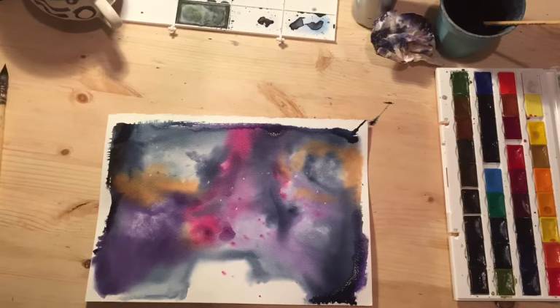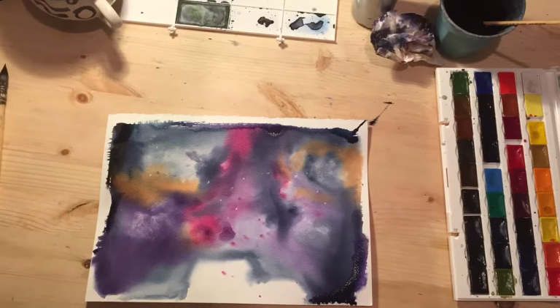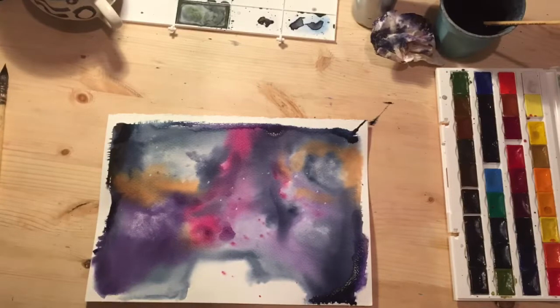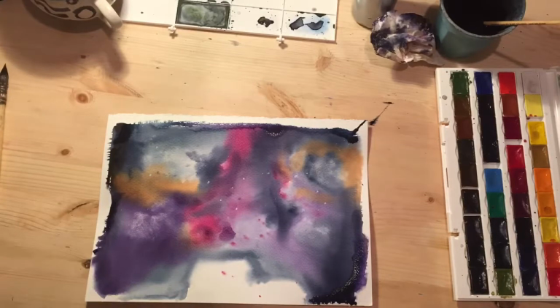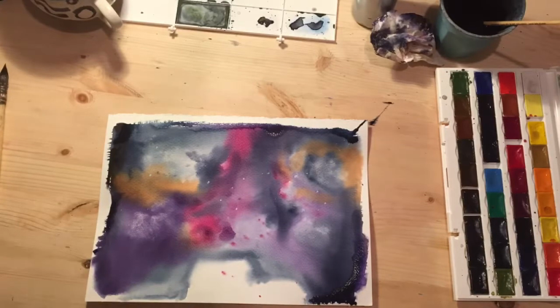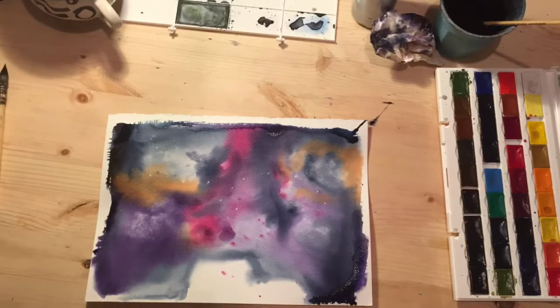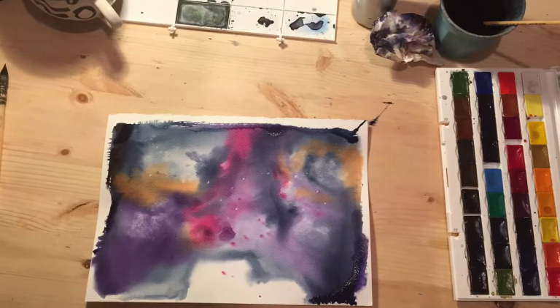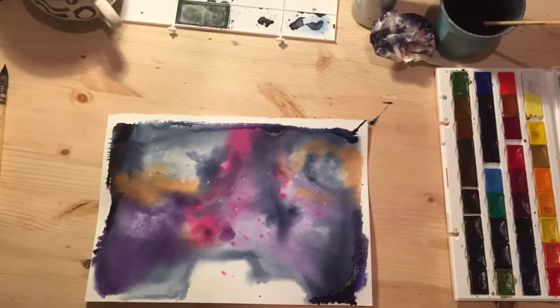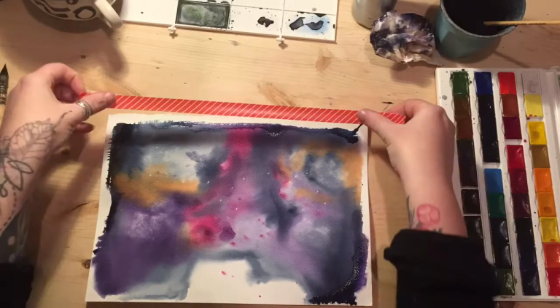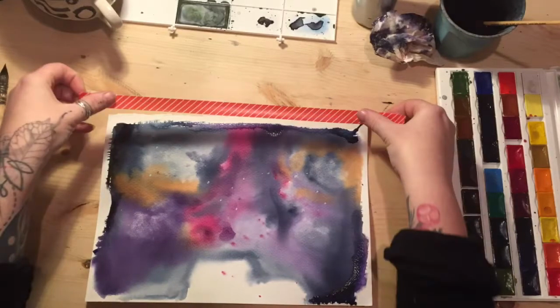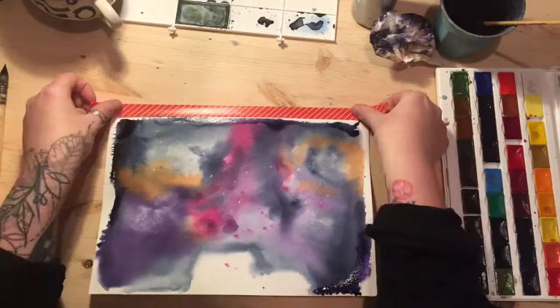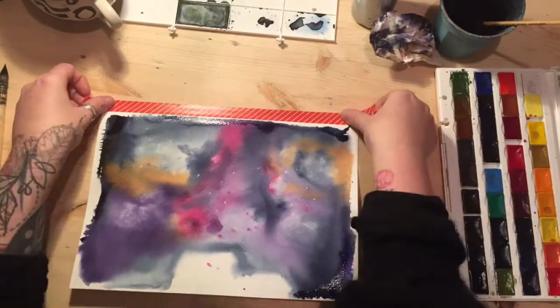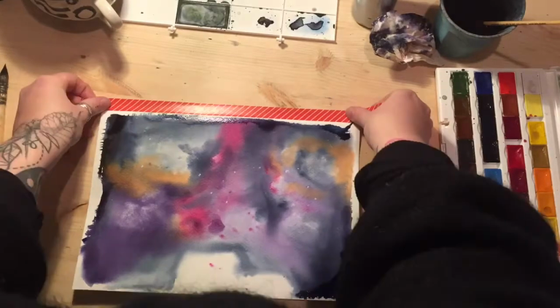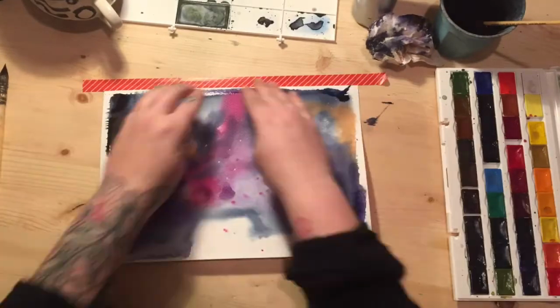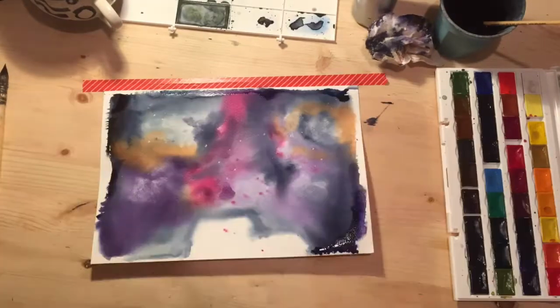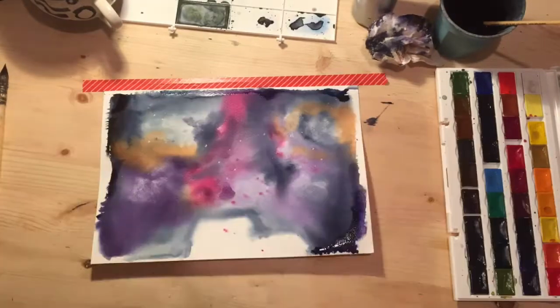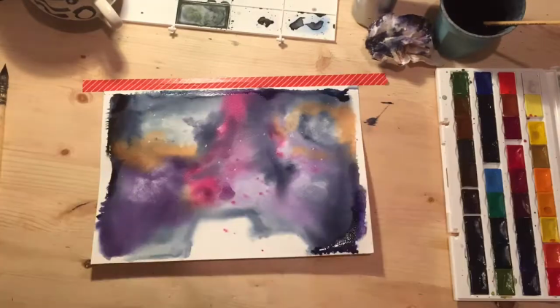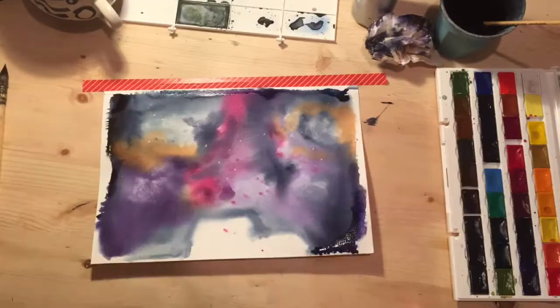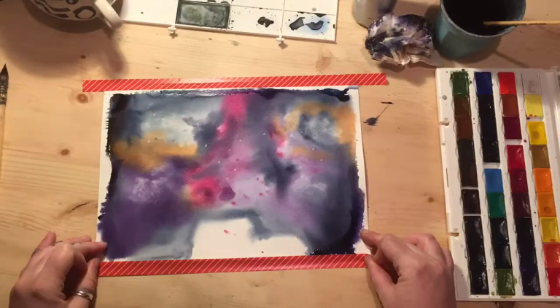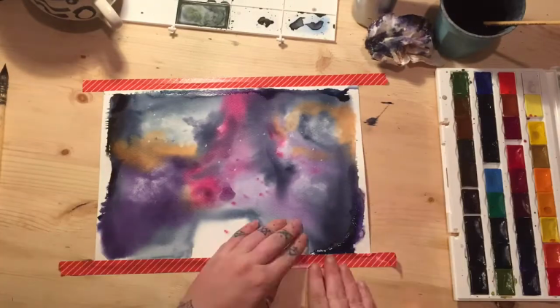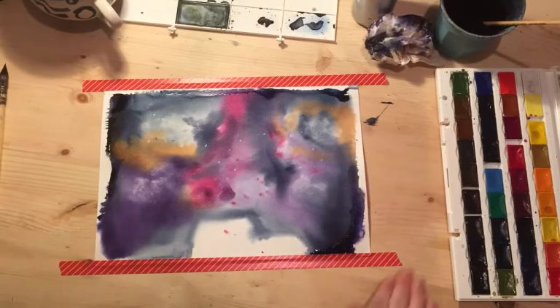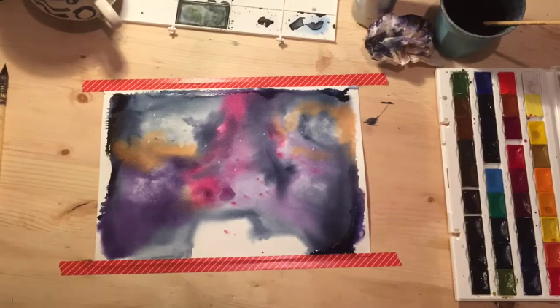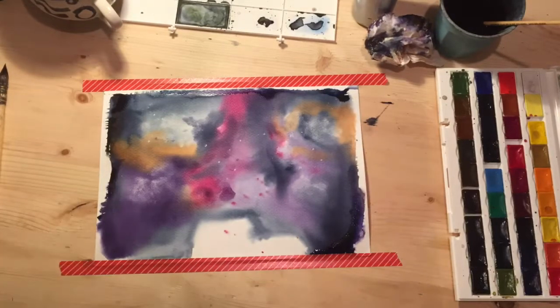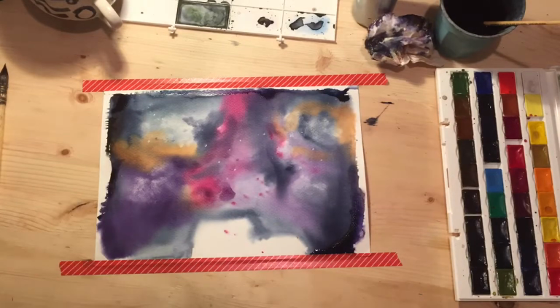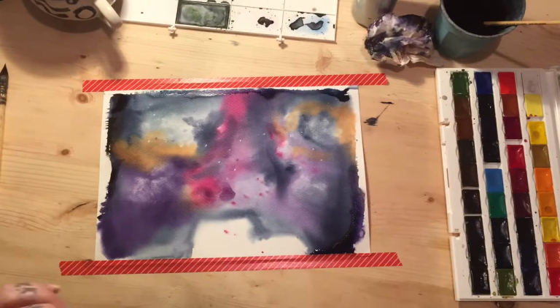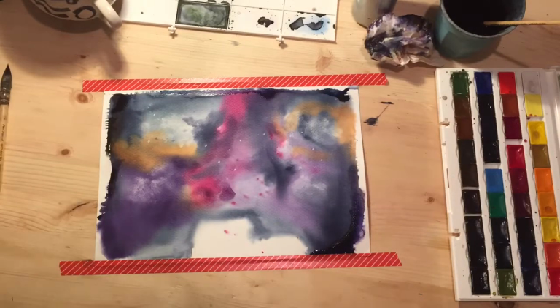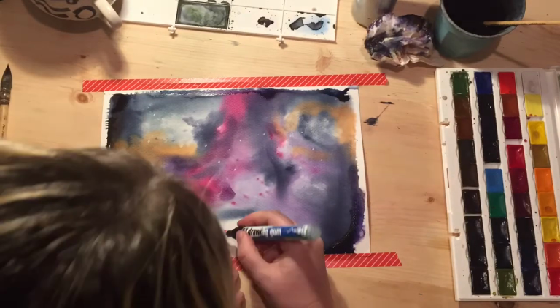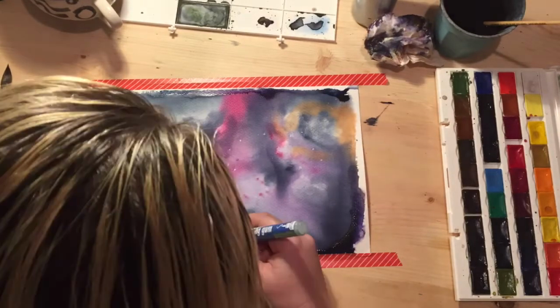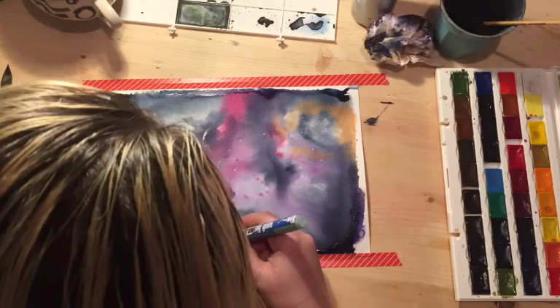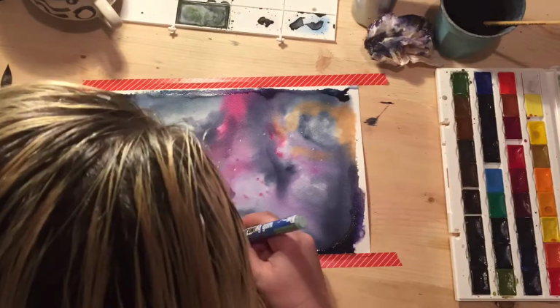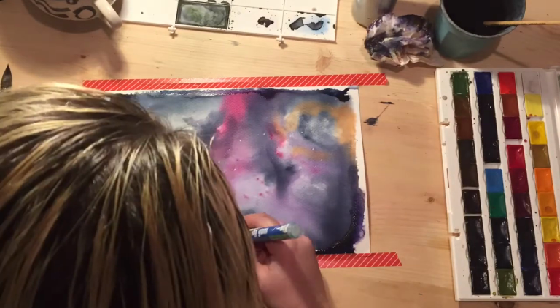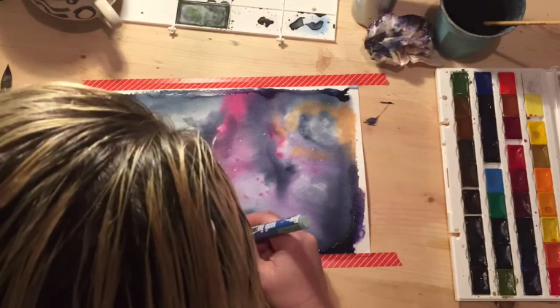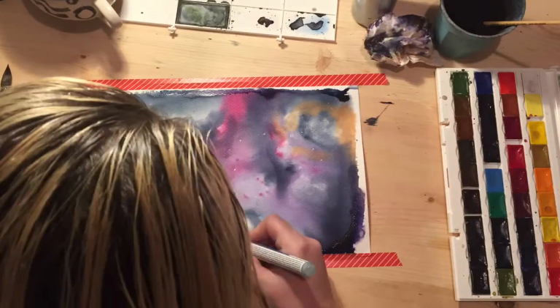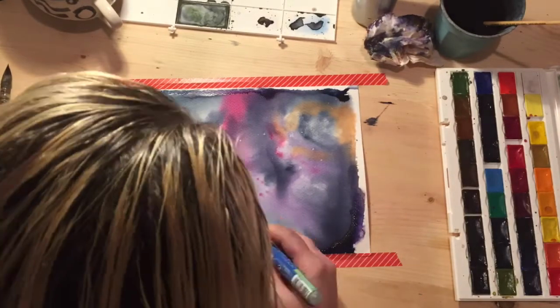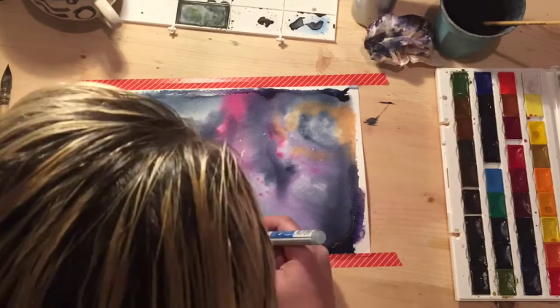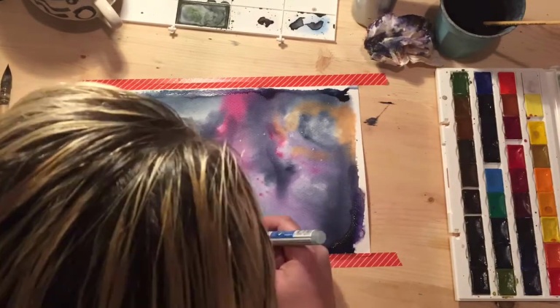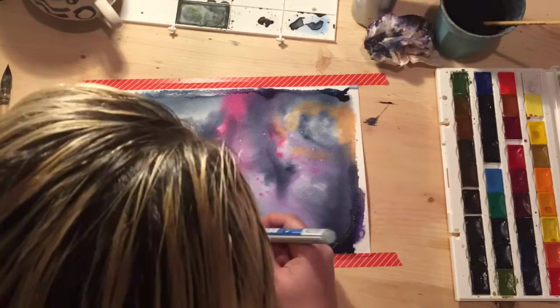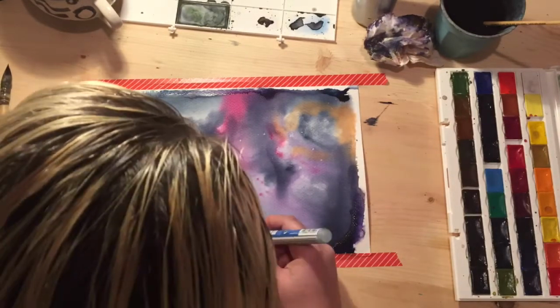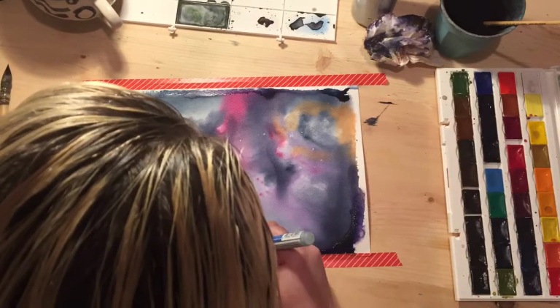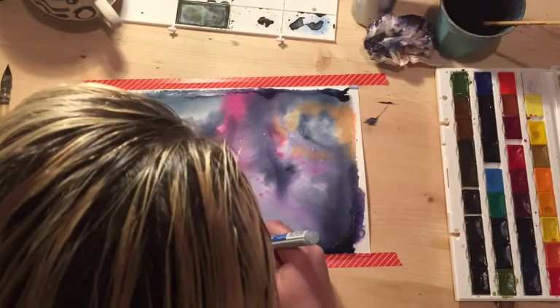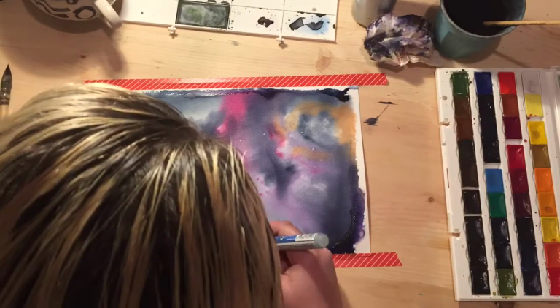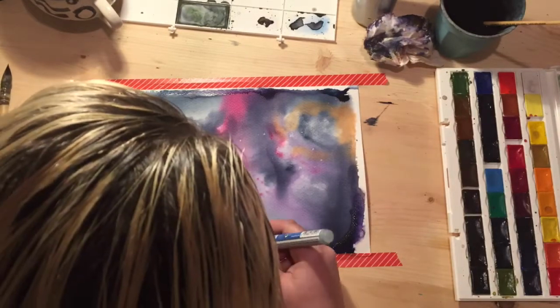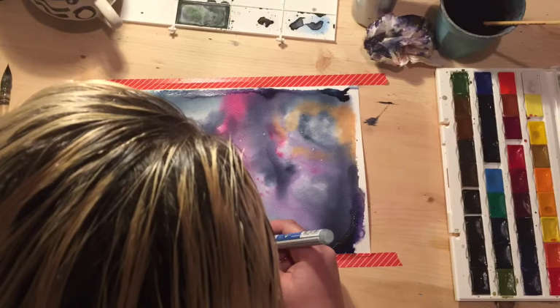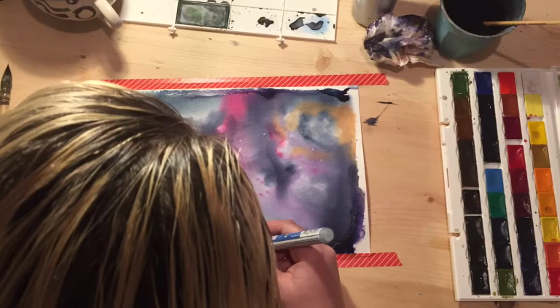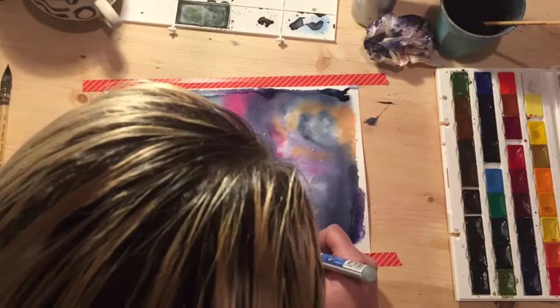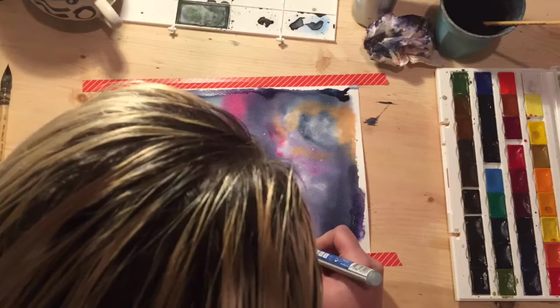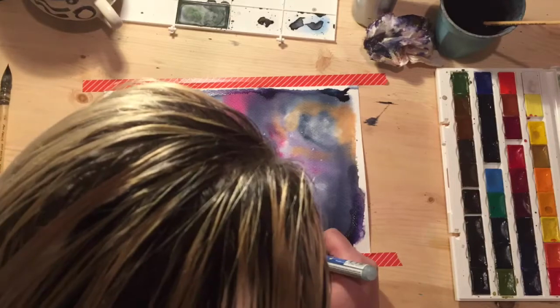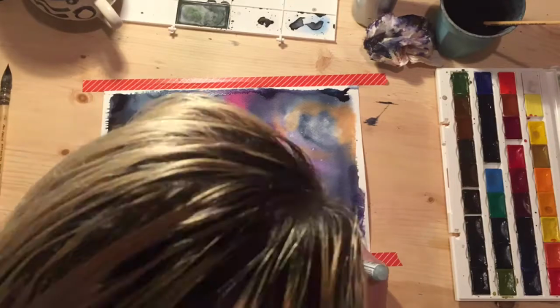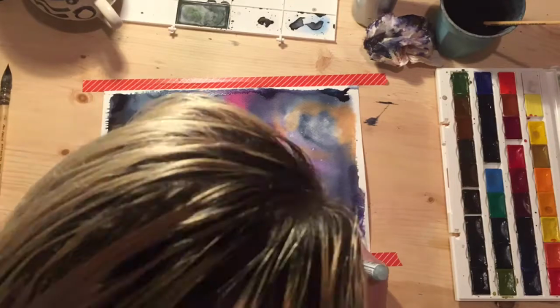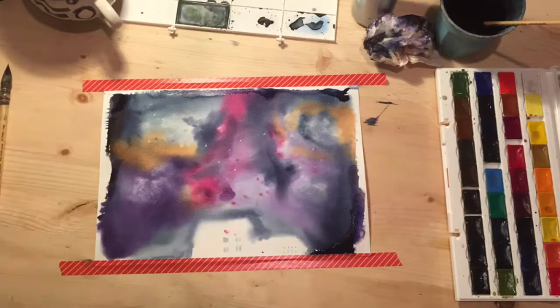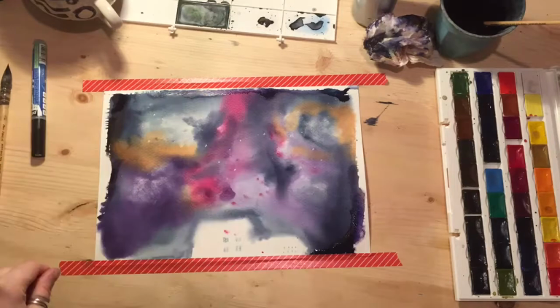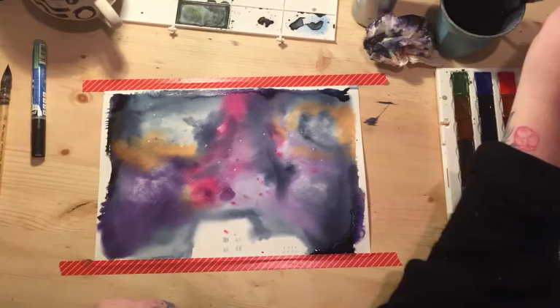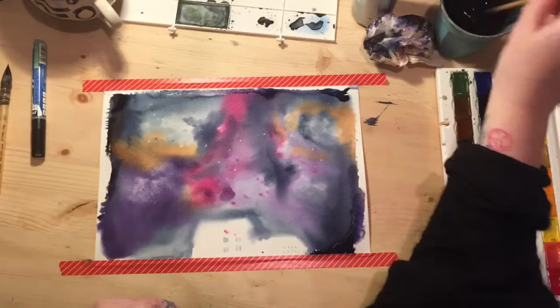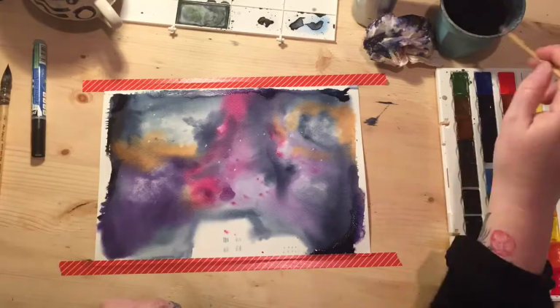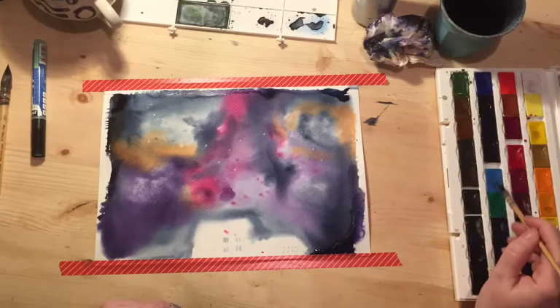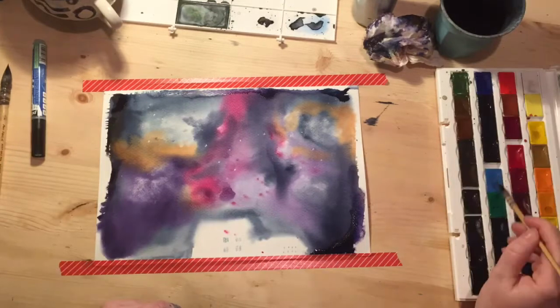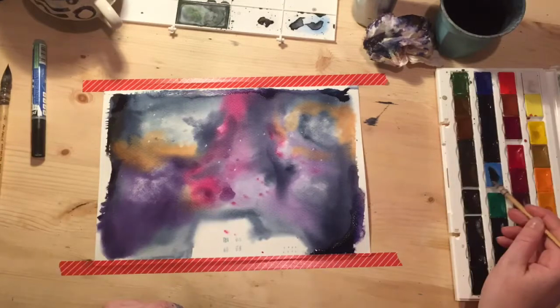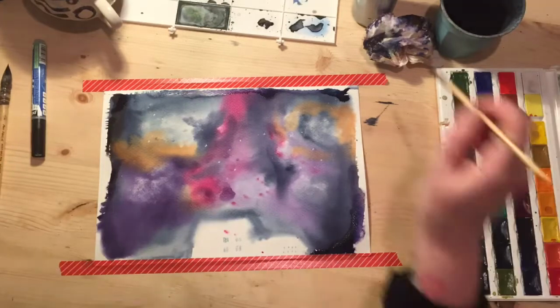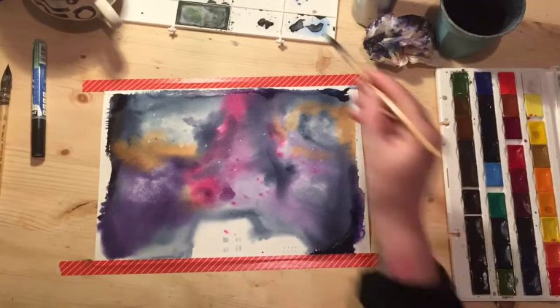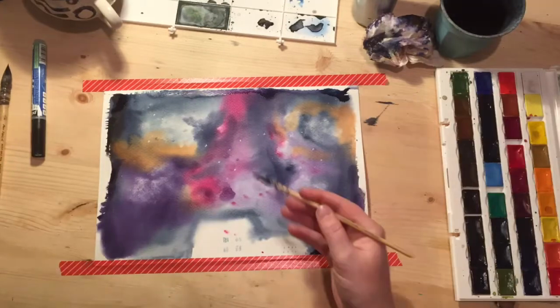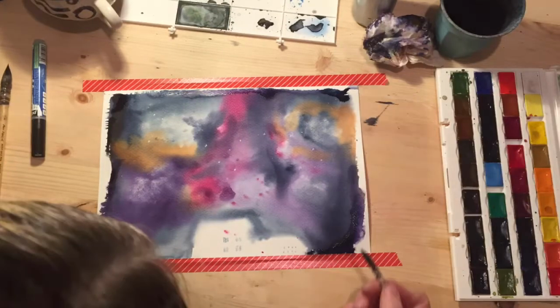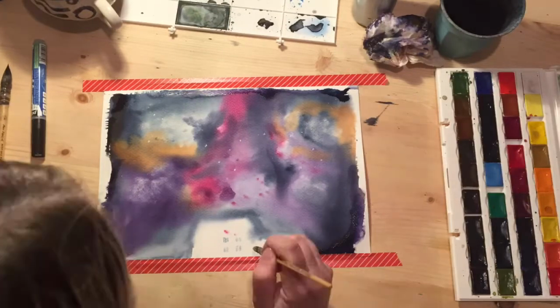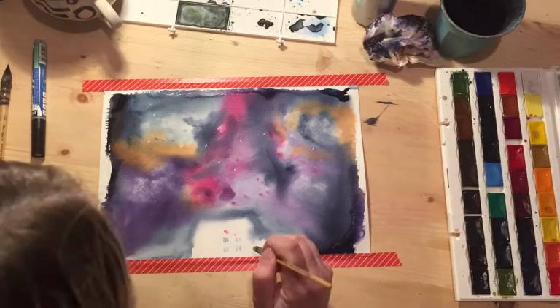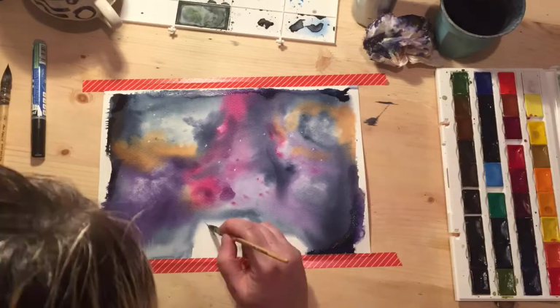Hair dry between stages just because it gets it done faster. Tape your page down if you need to.